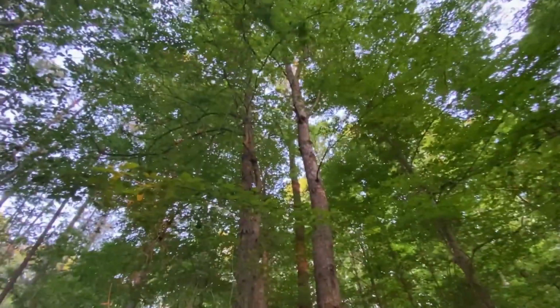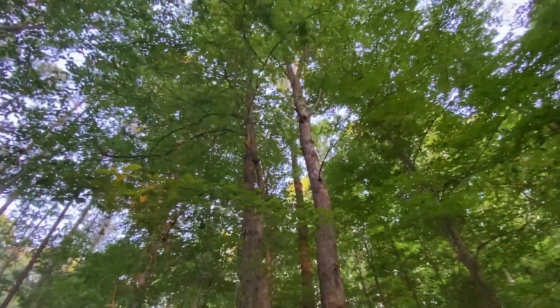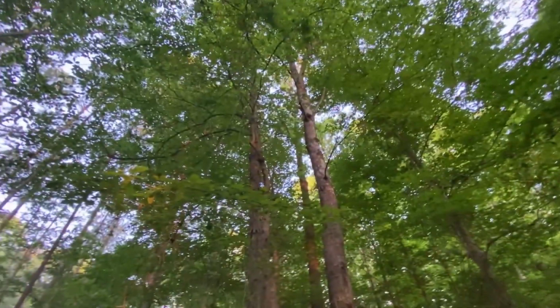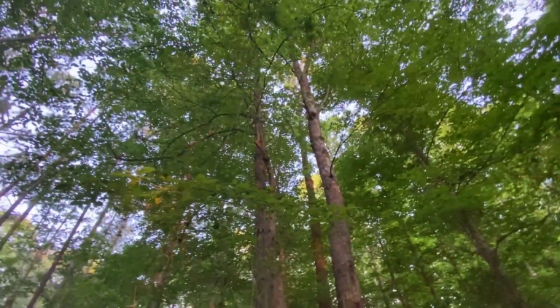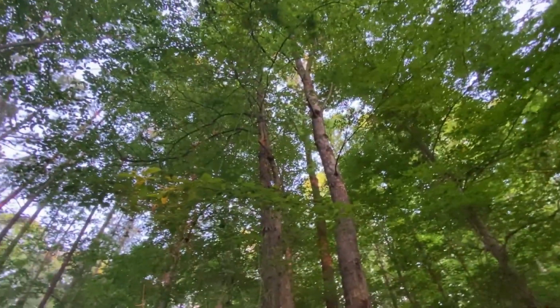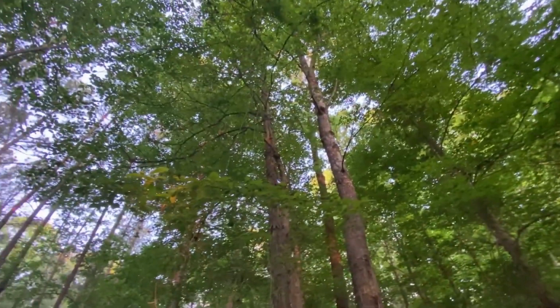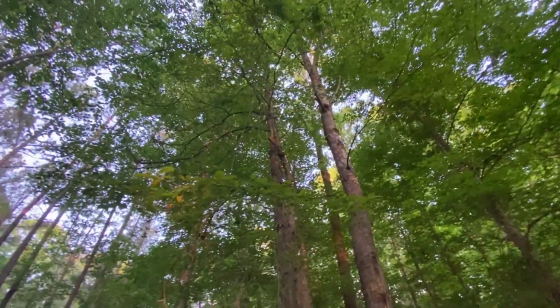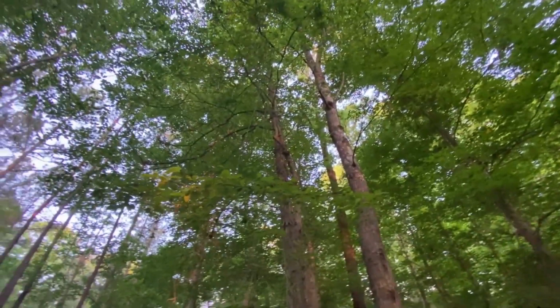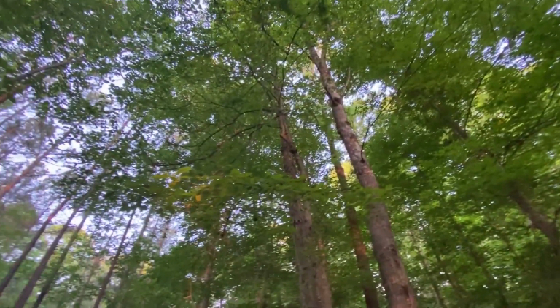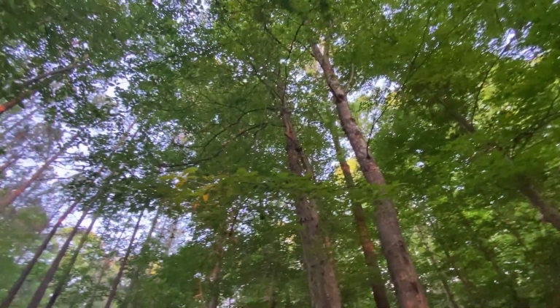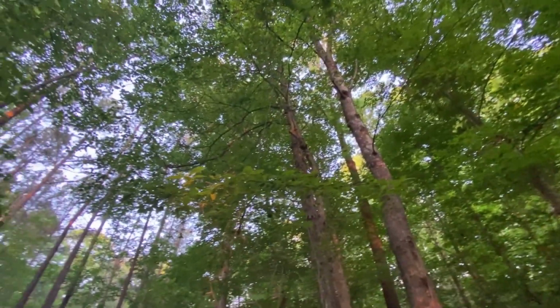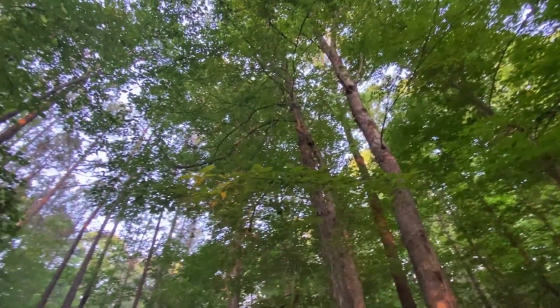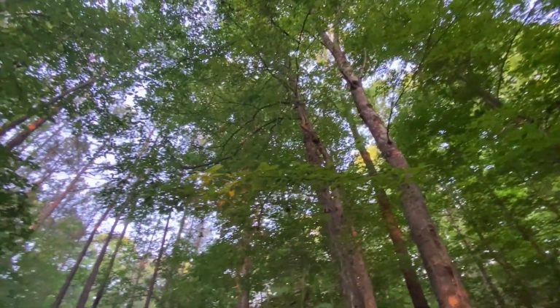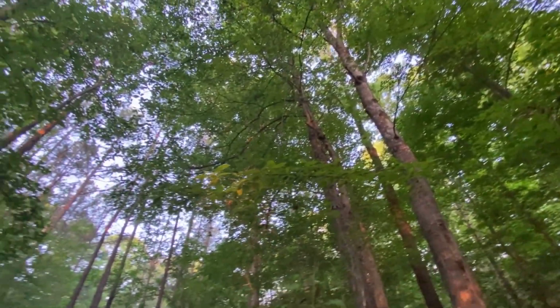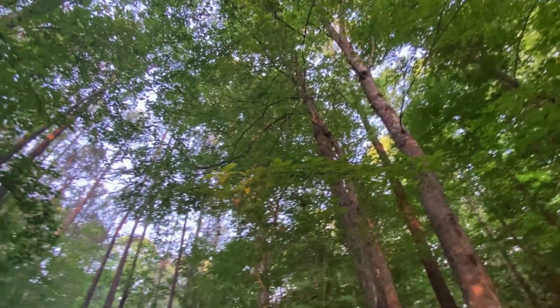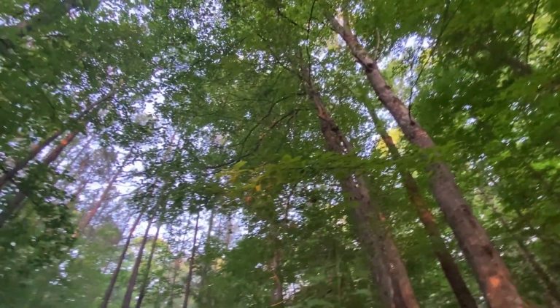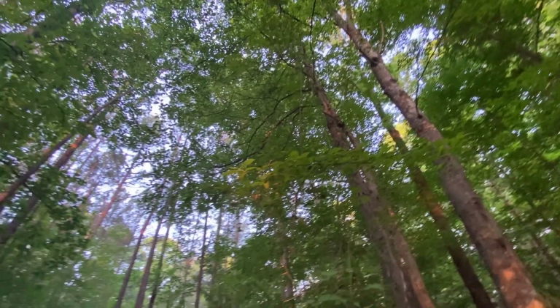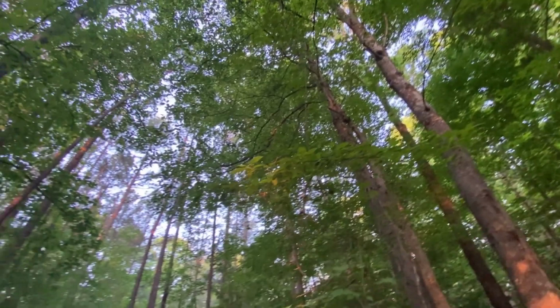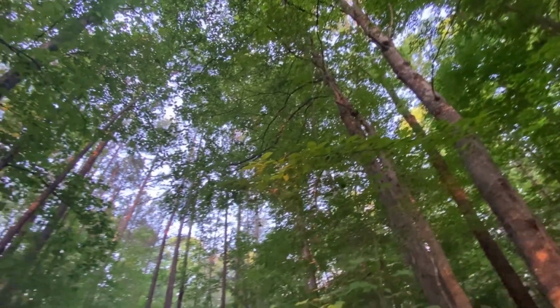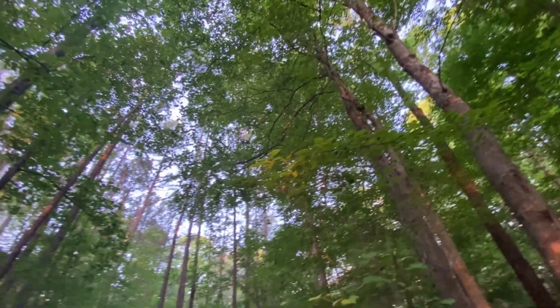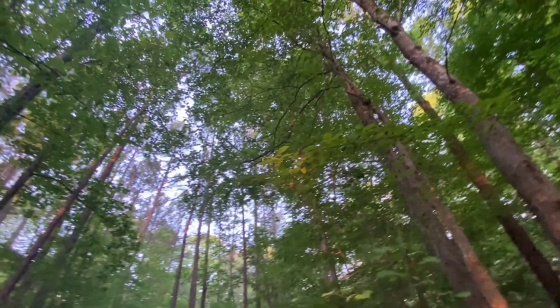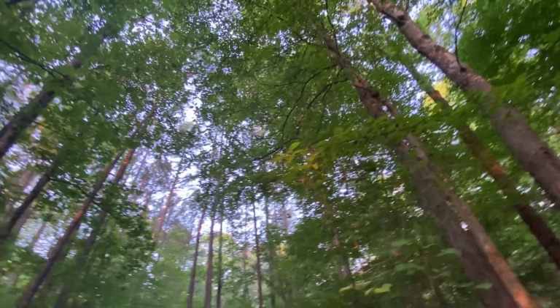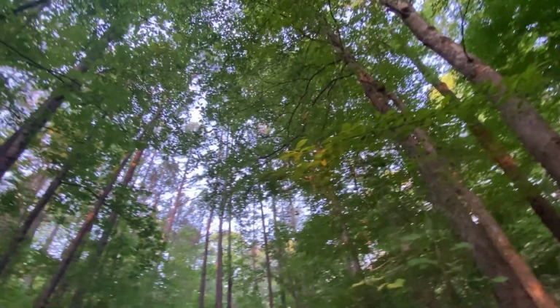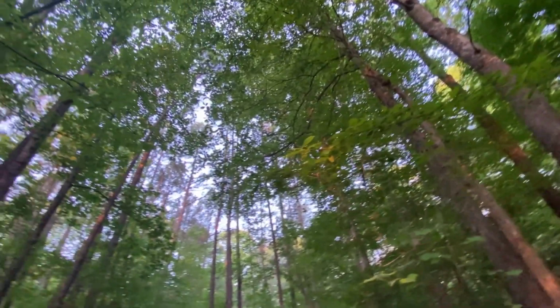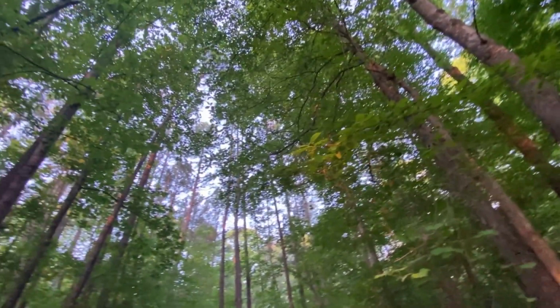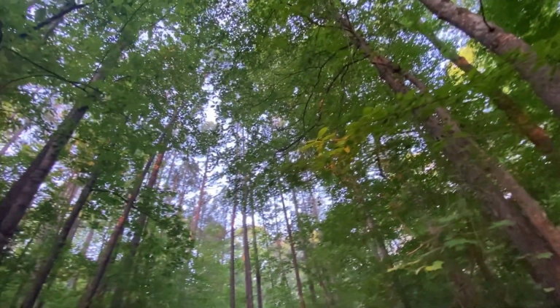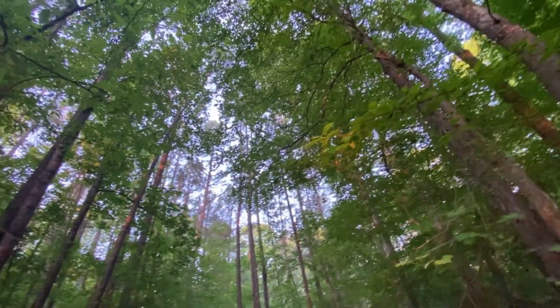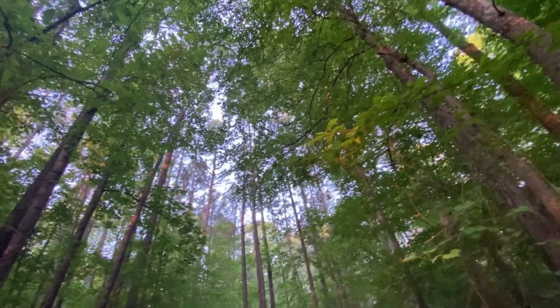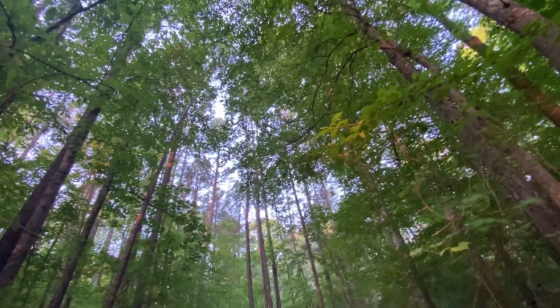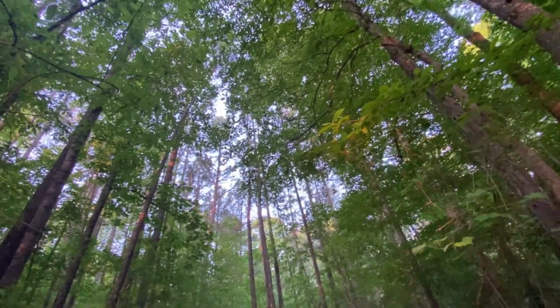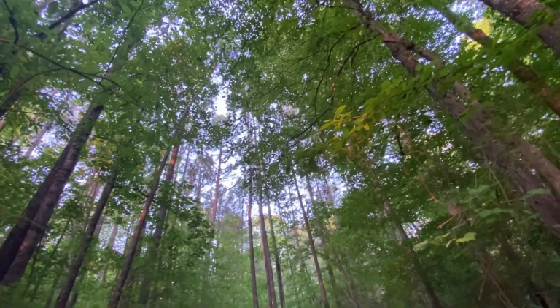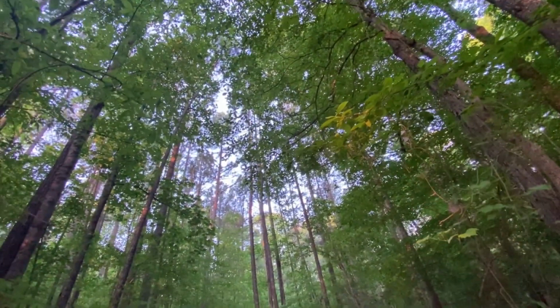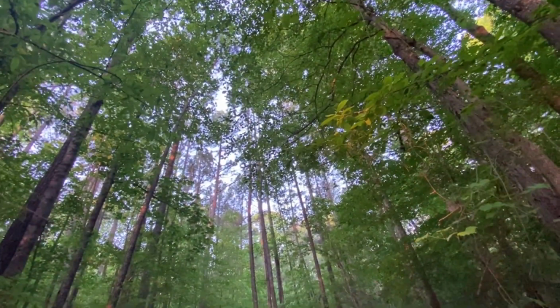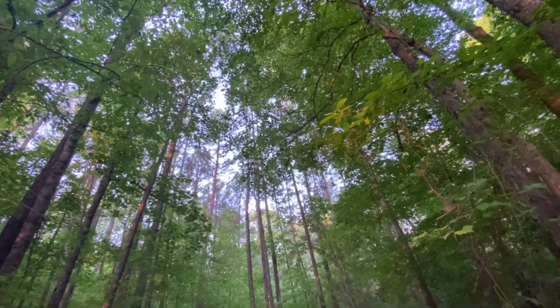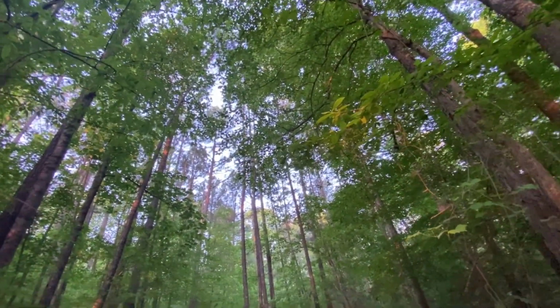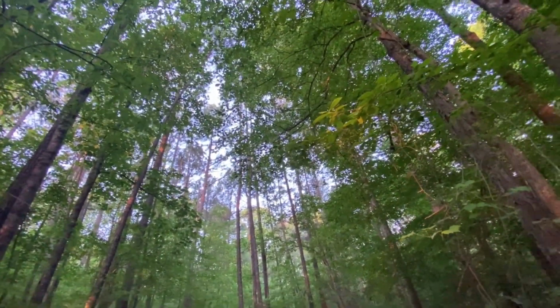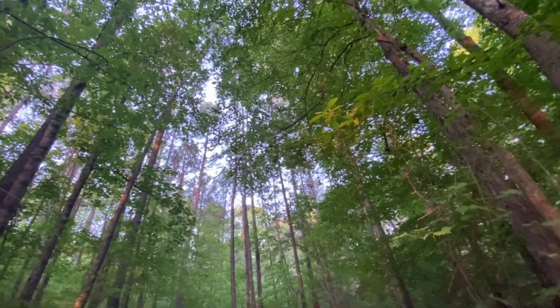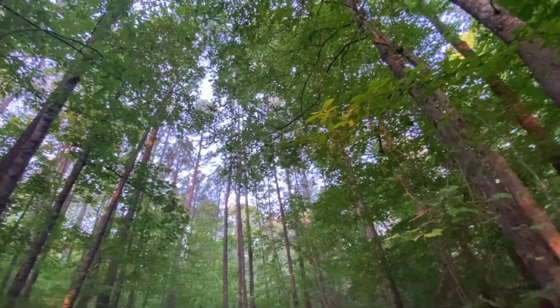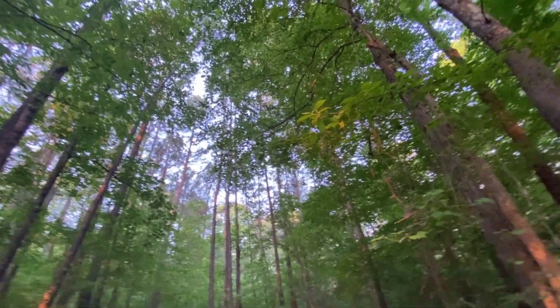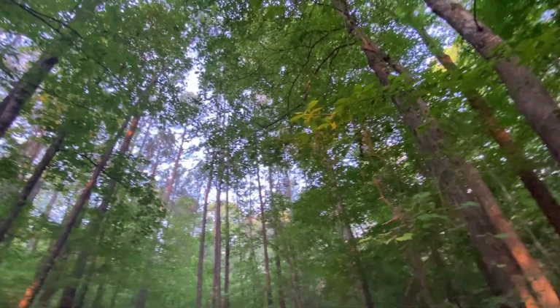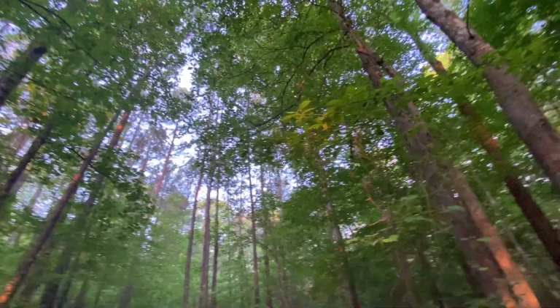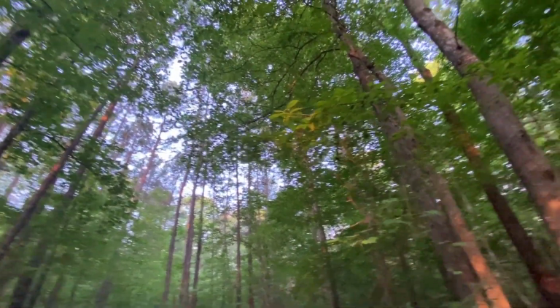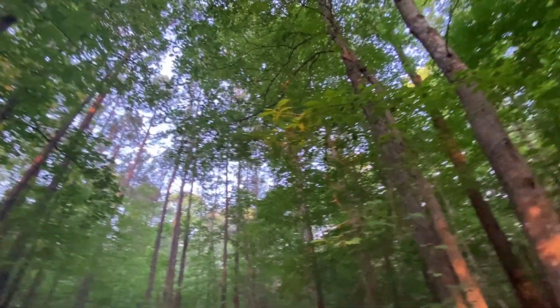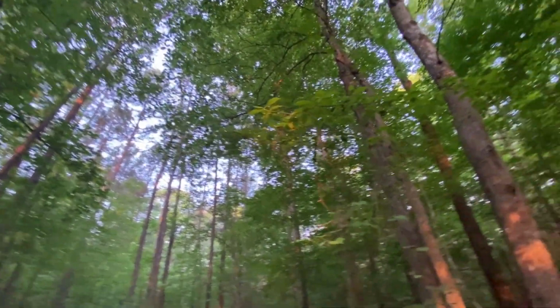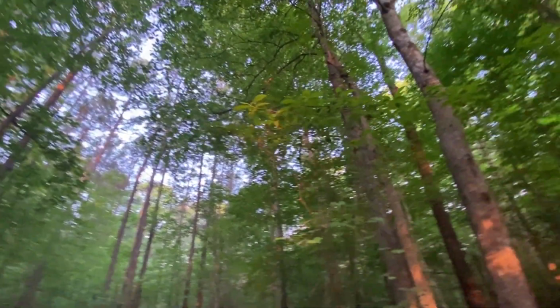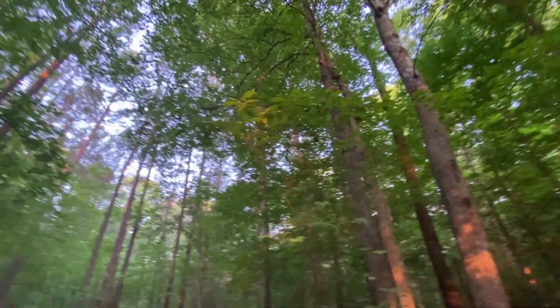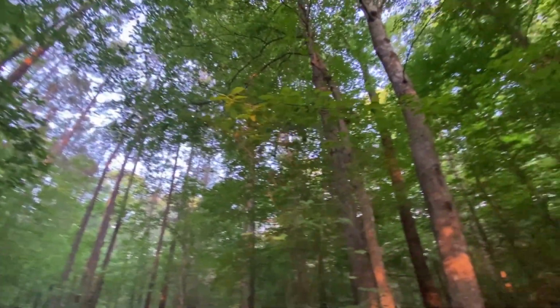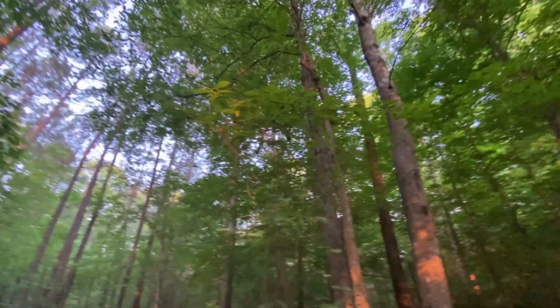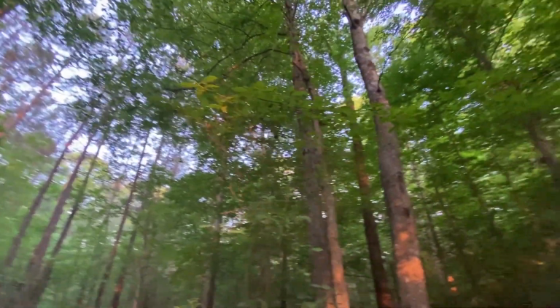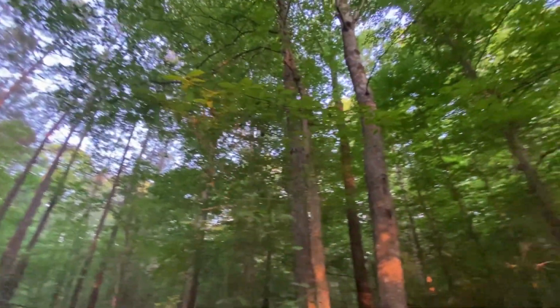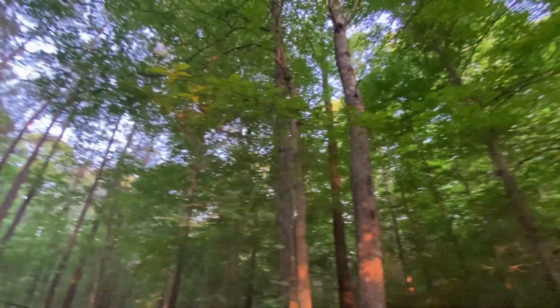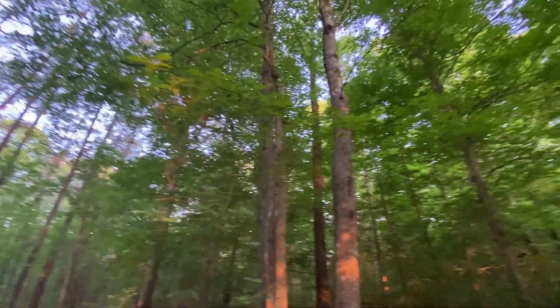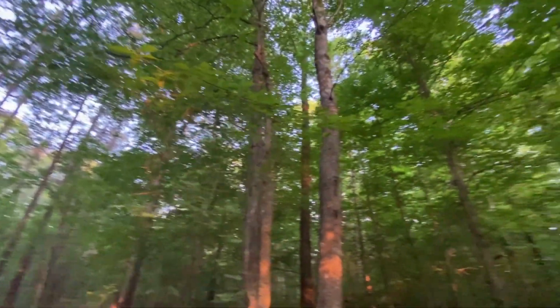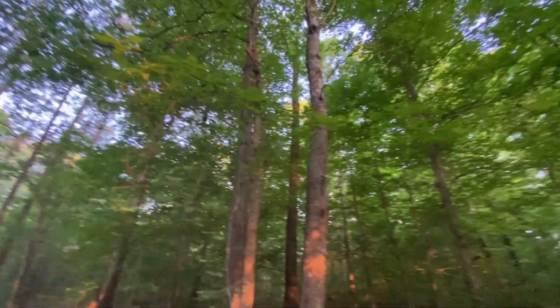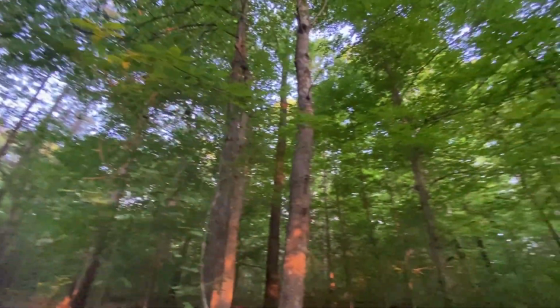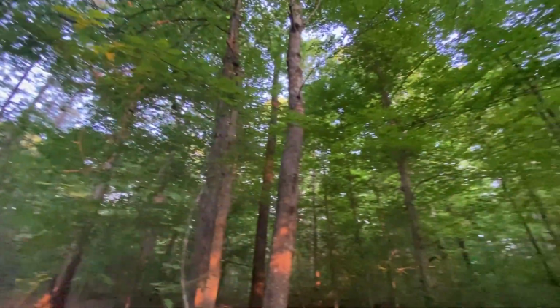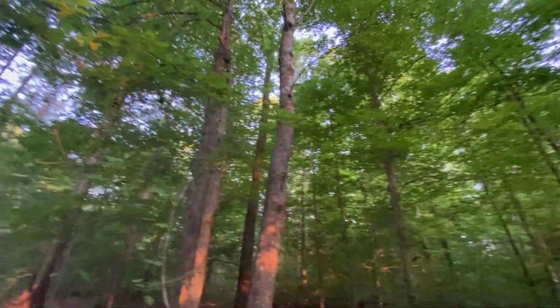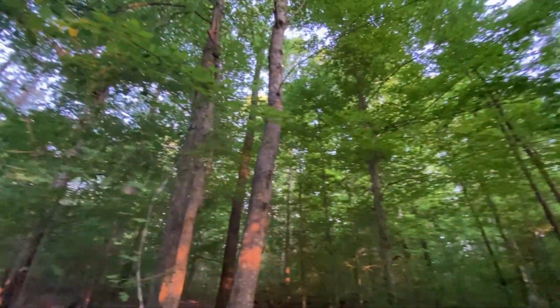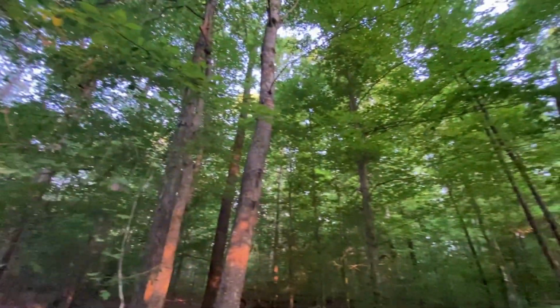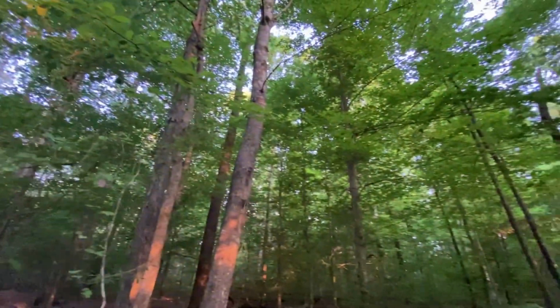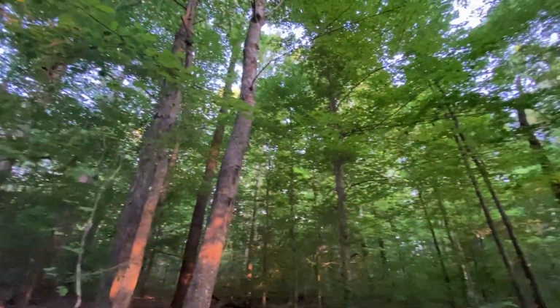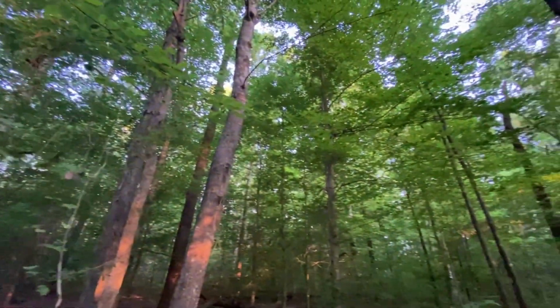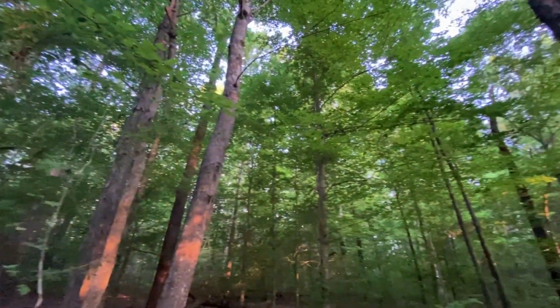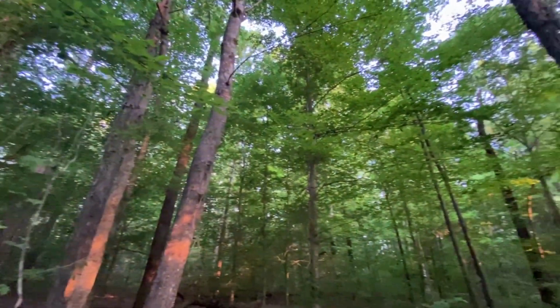There's an ovenbird and yellow-throated warbler, and the Acadian flycatcher calling.